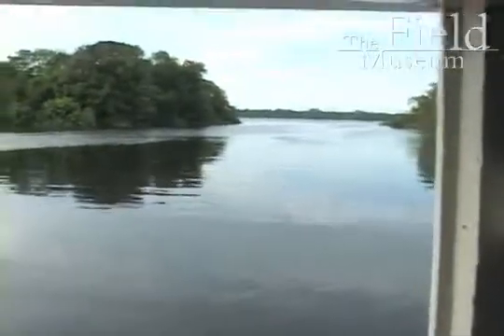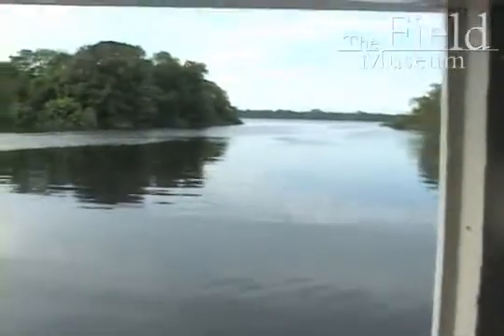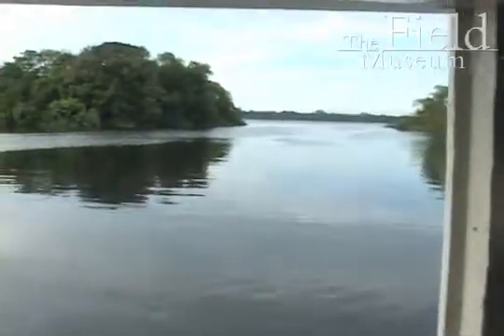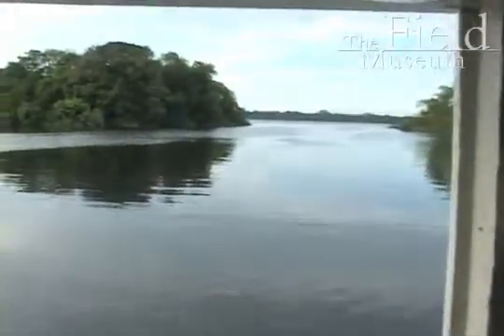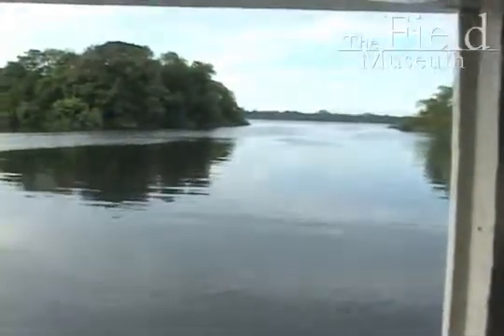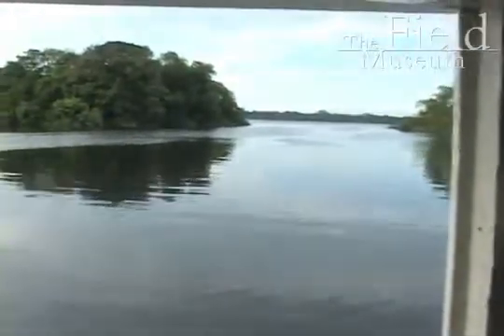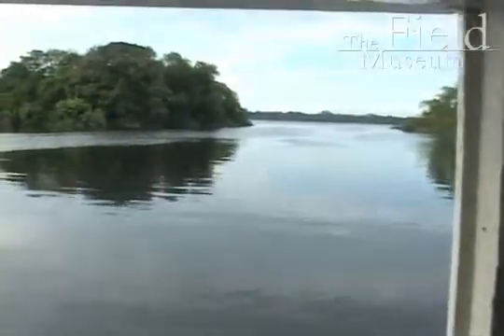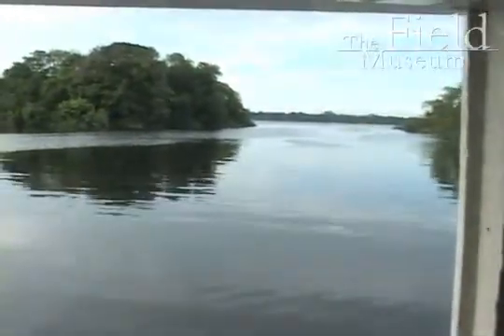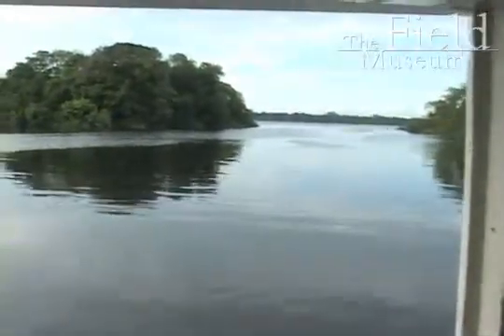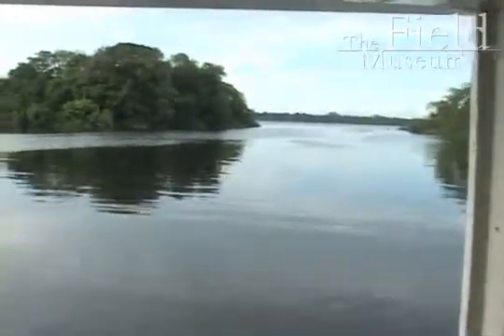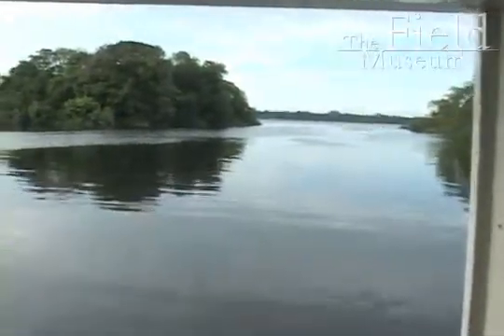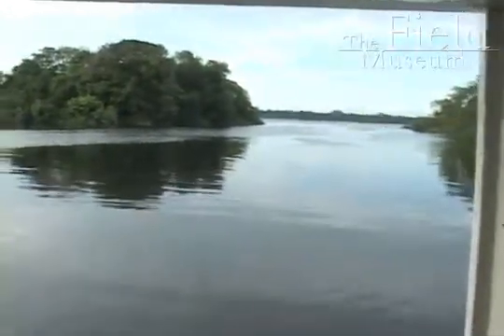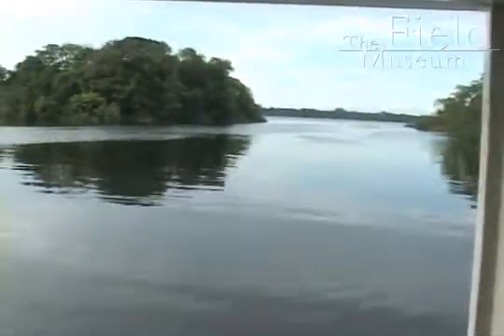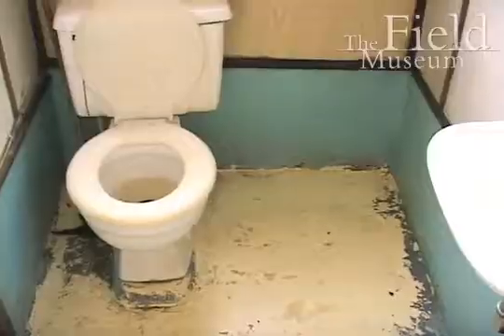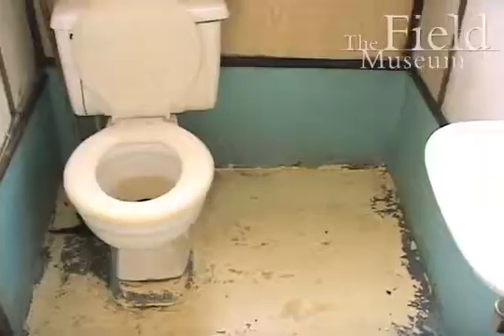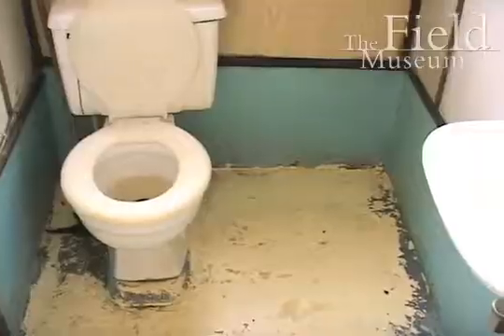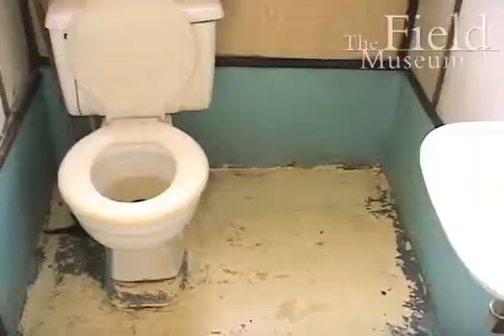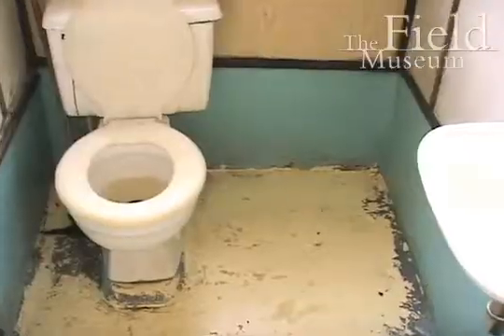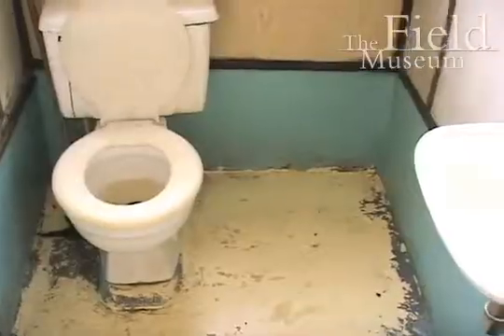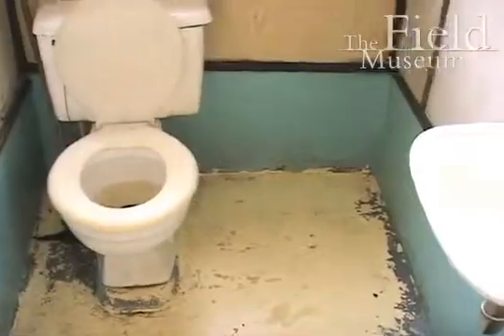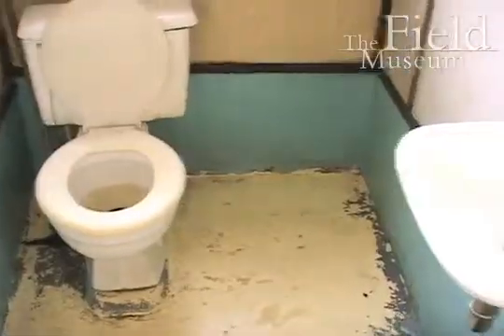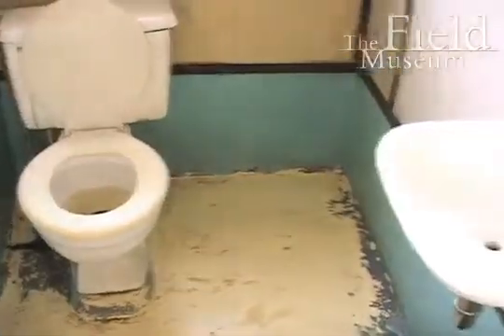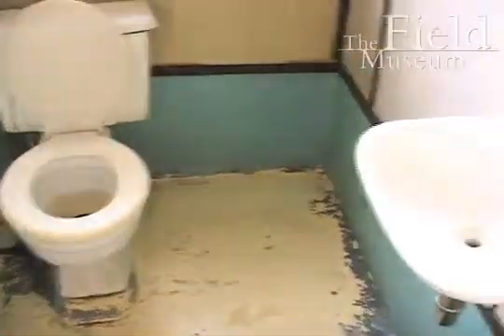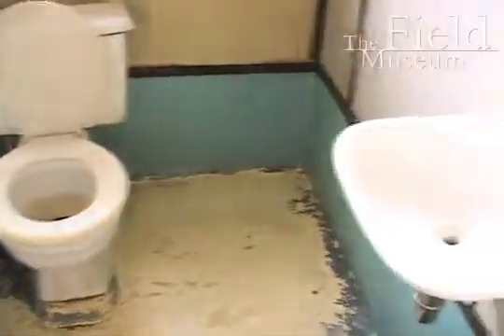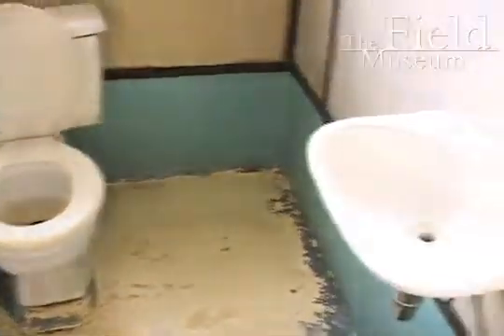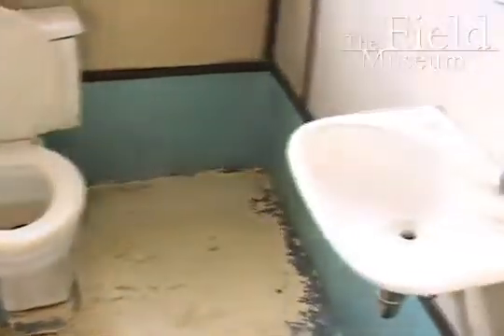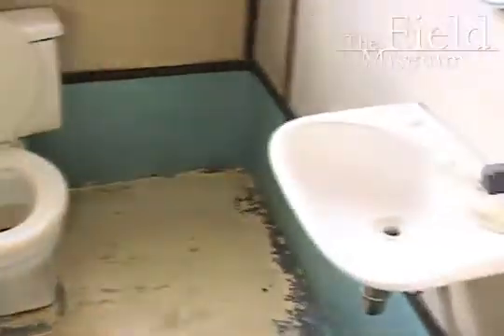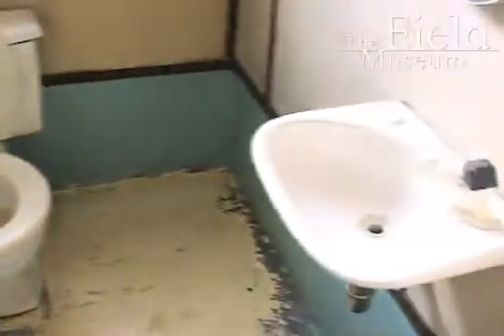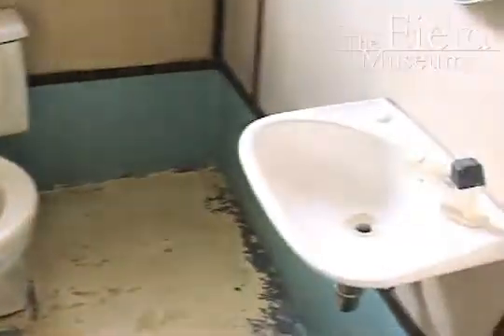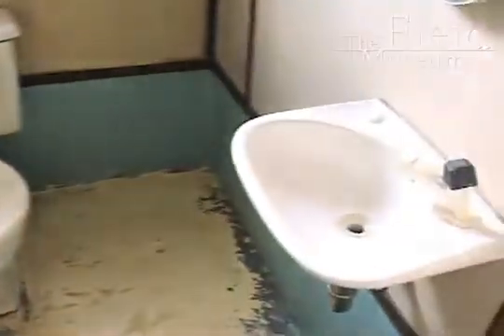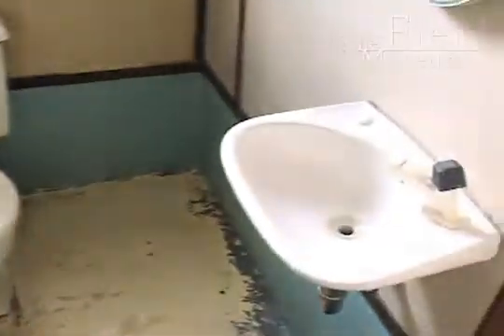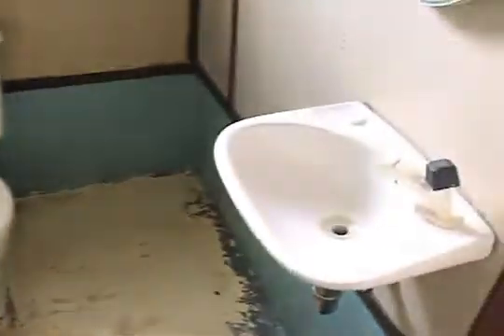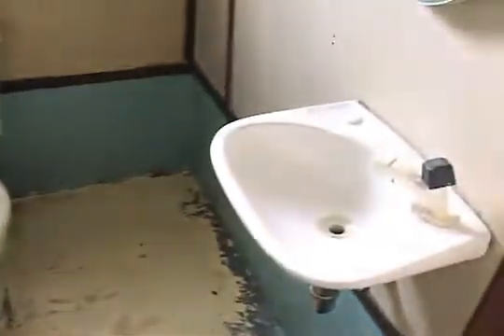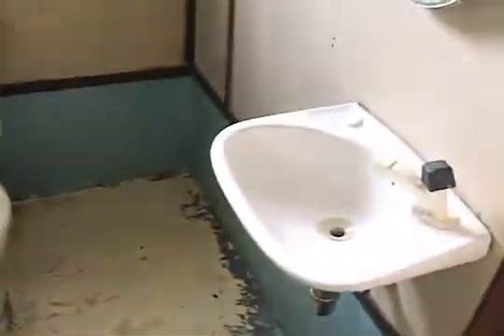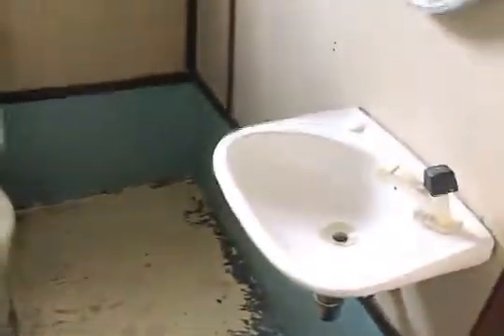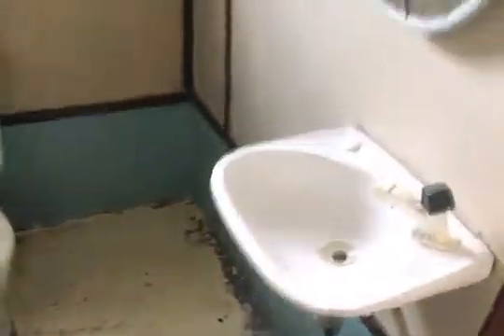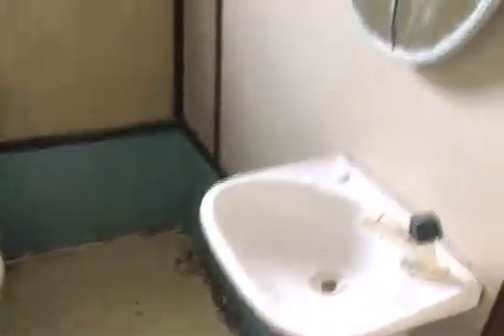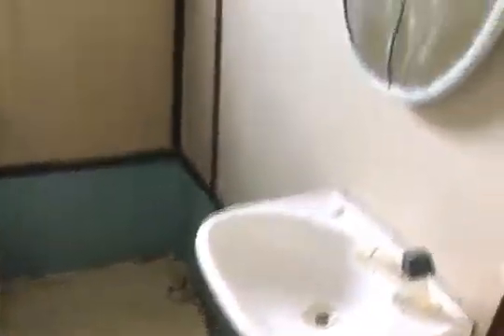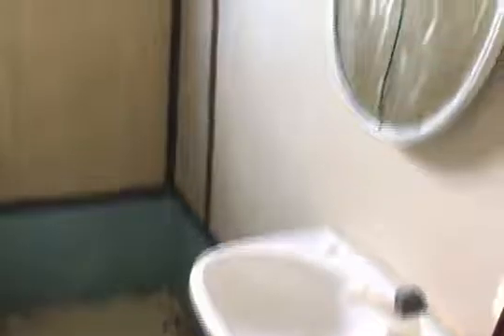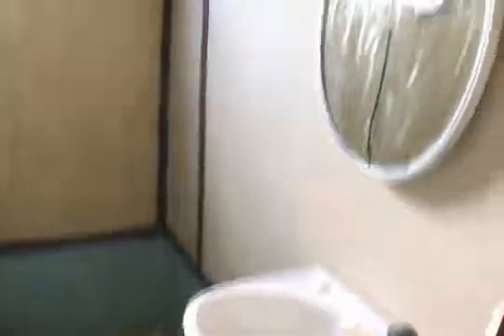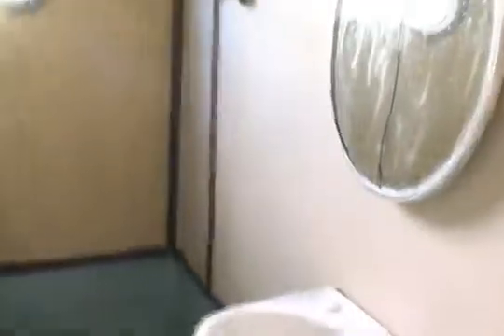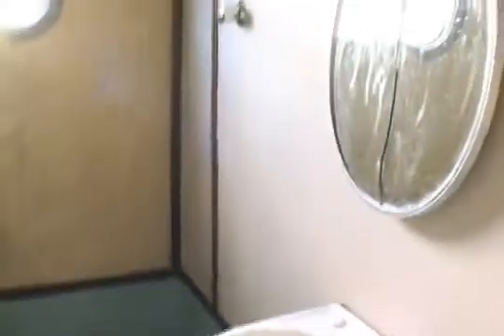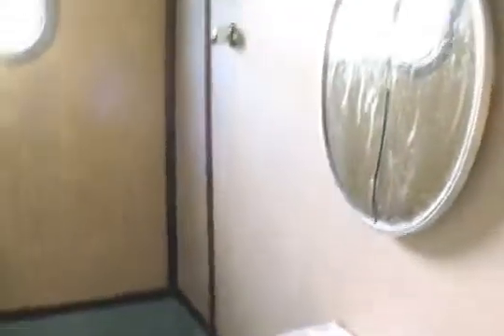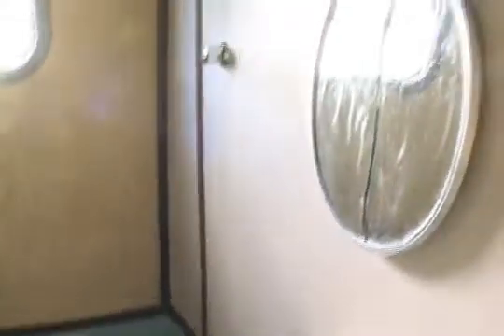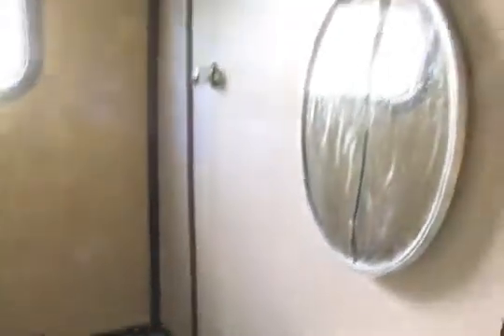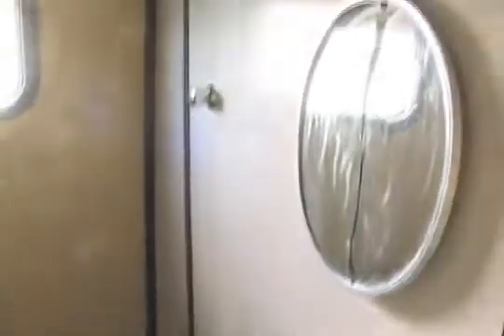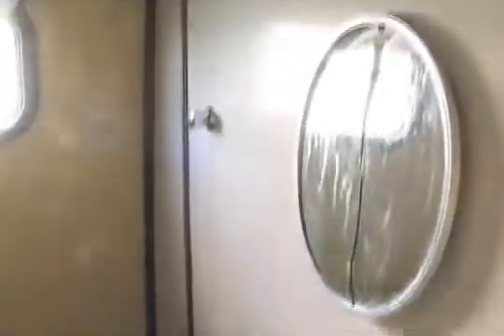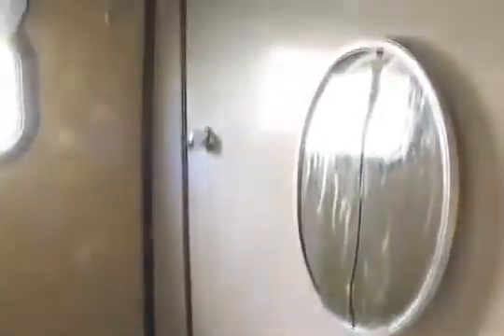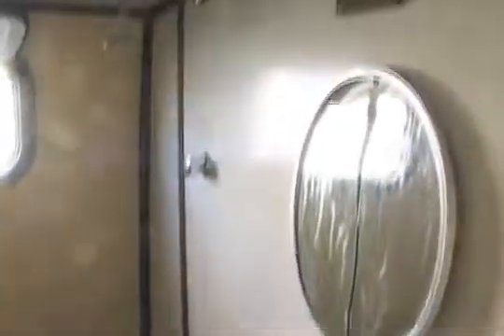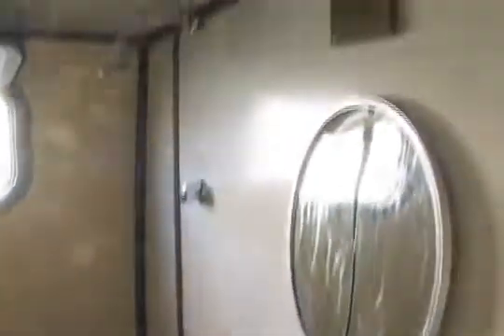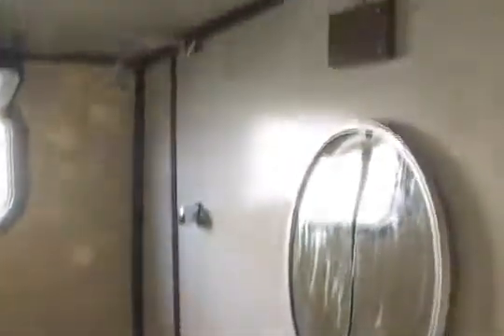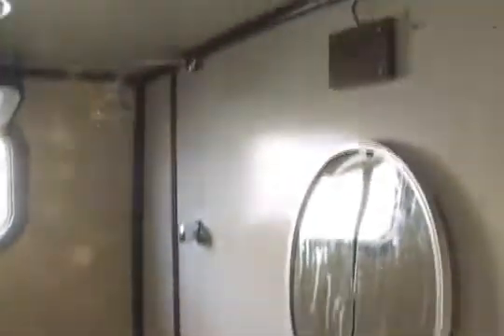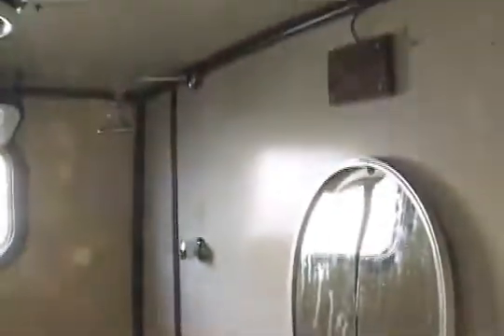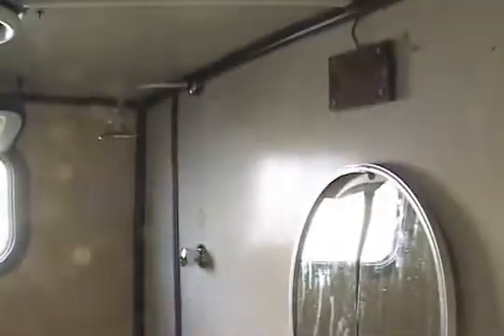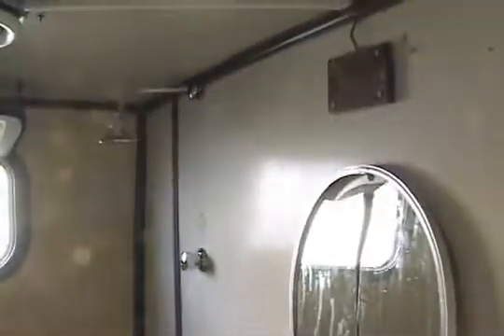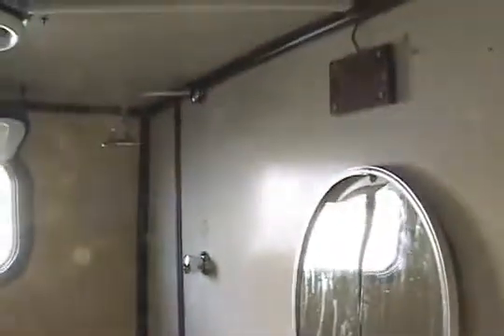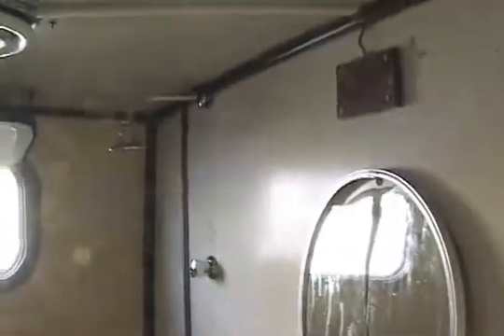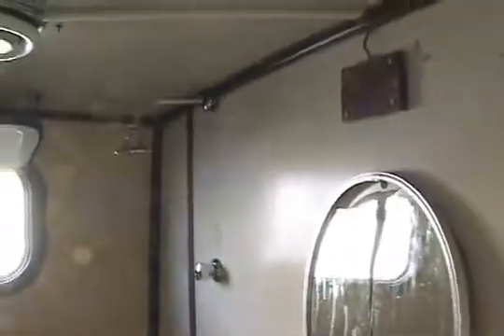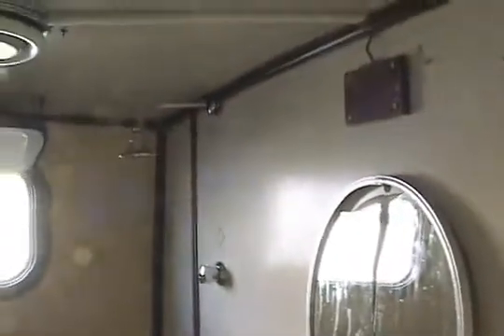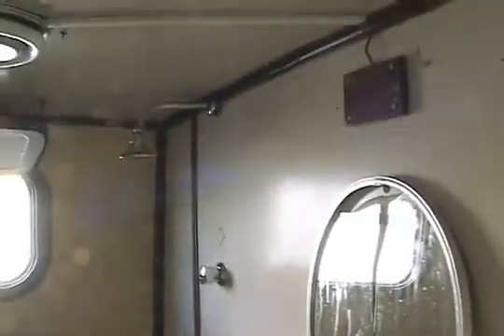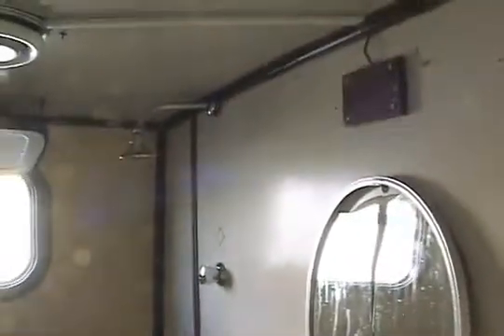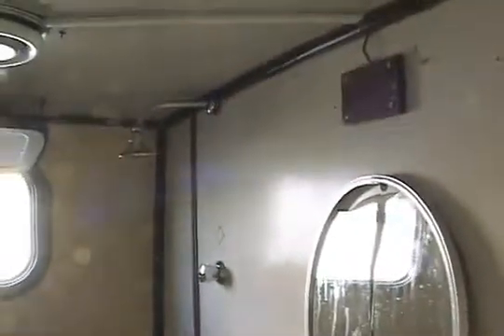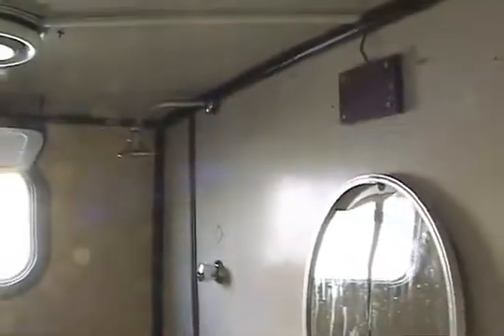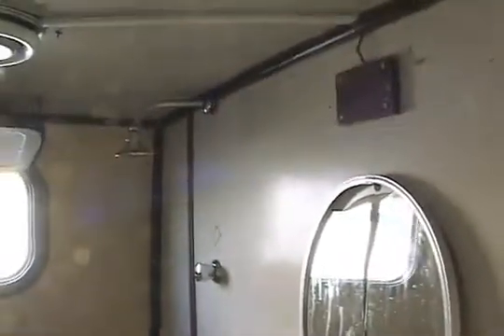This is the back of the boat. We're not the cleanest. We do actually have bathrooms in the boat, and we even have a shower.